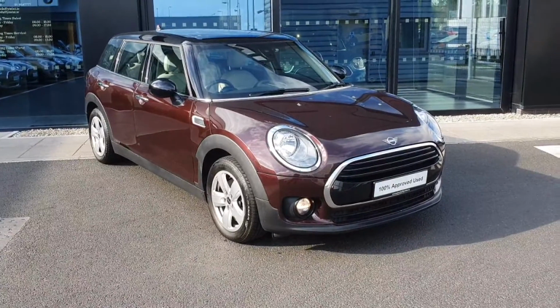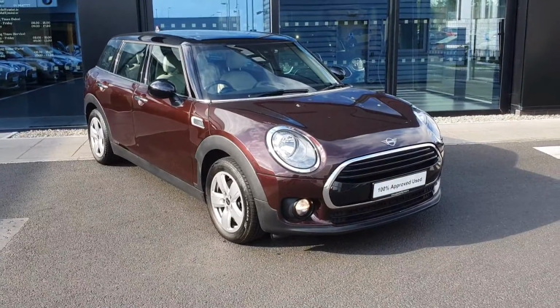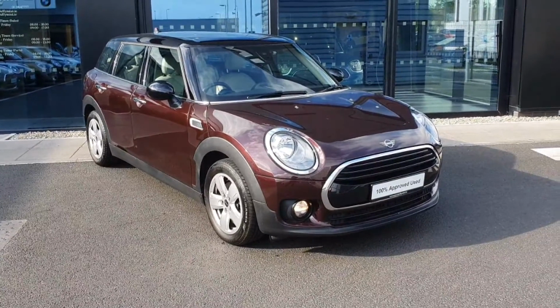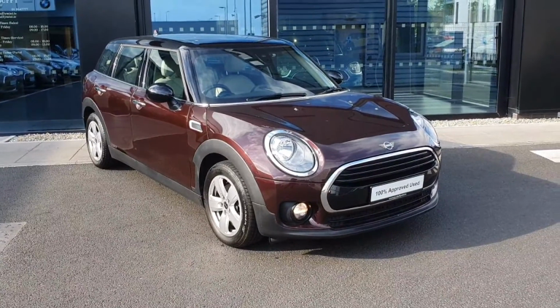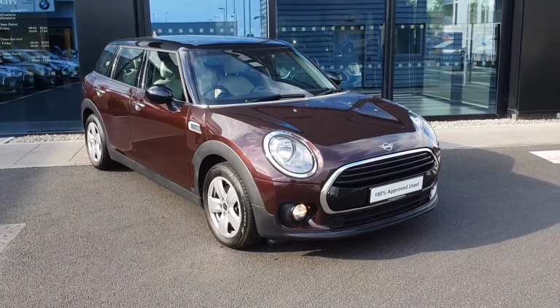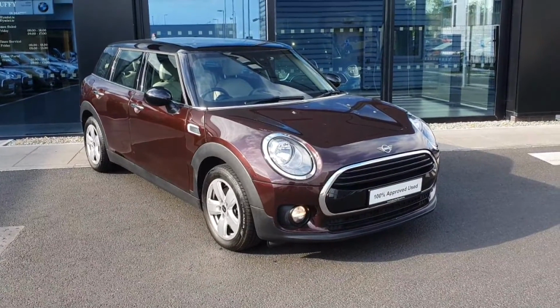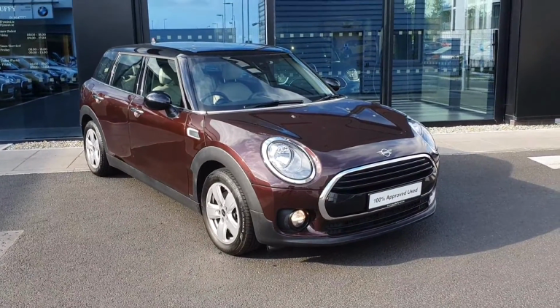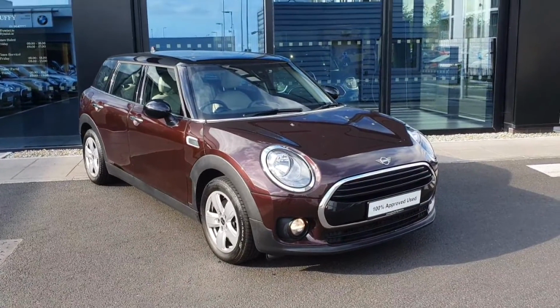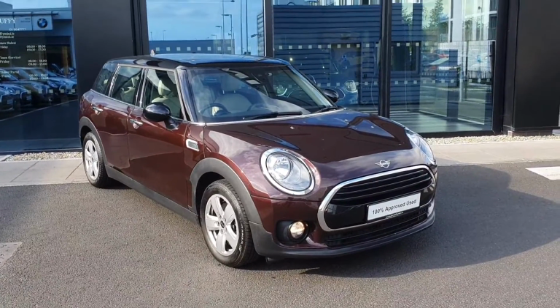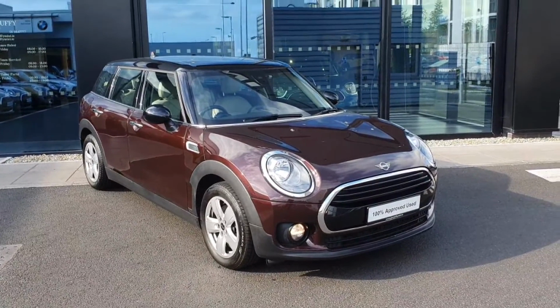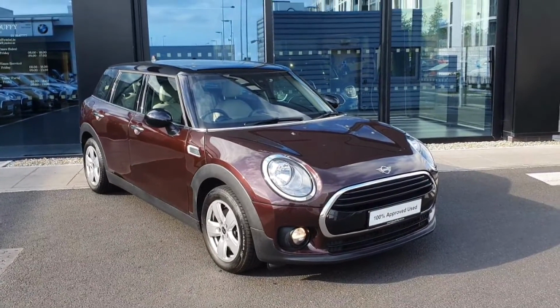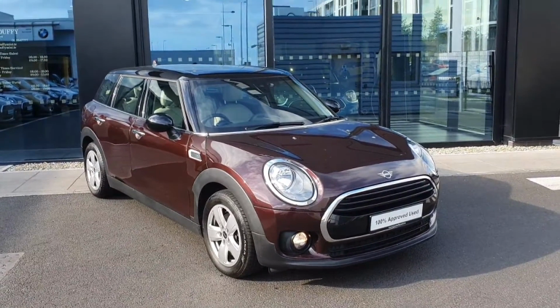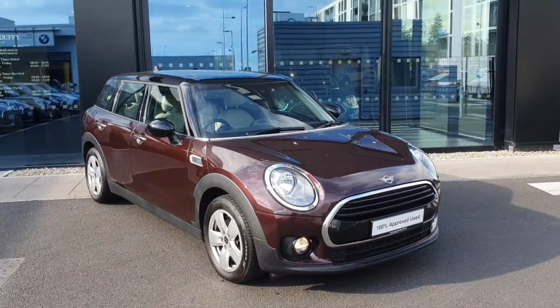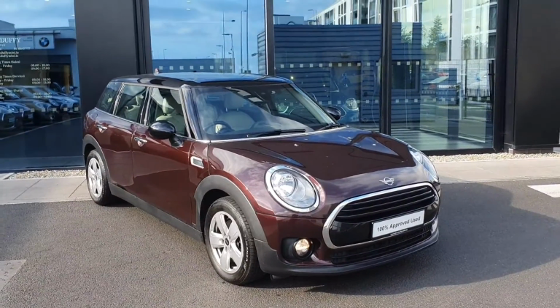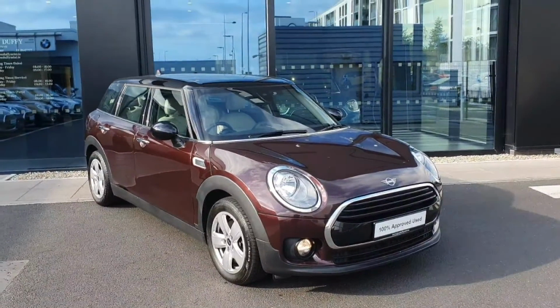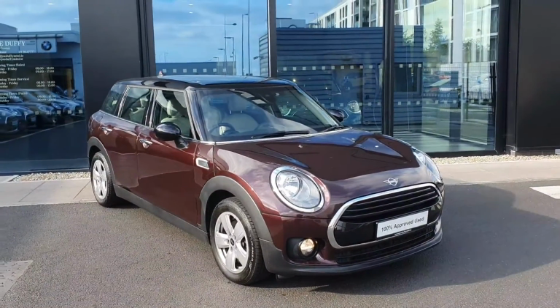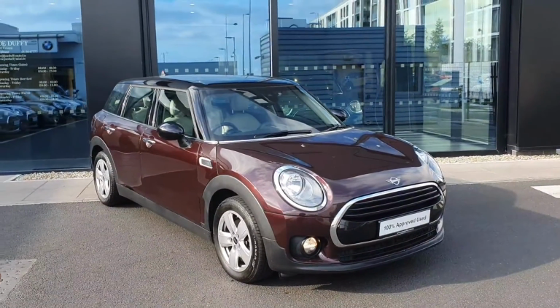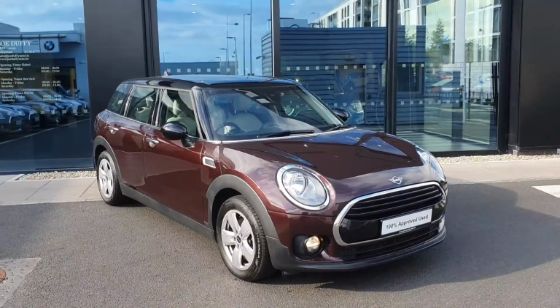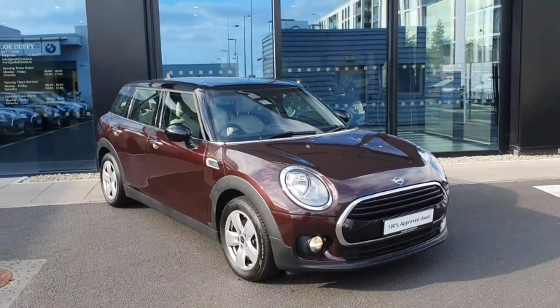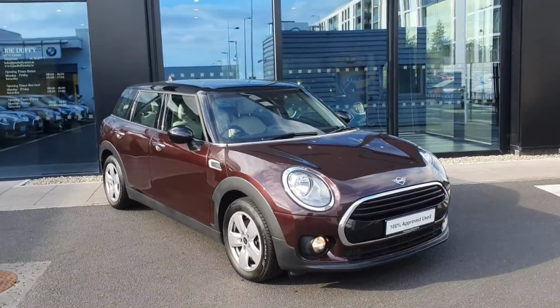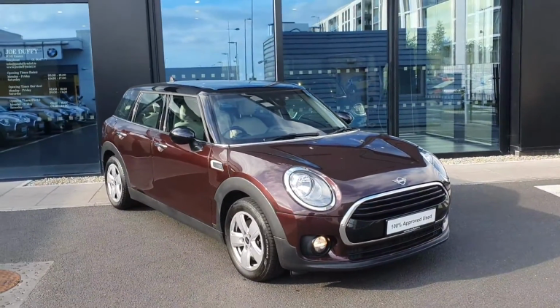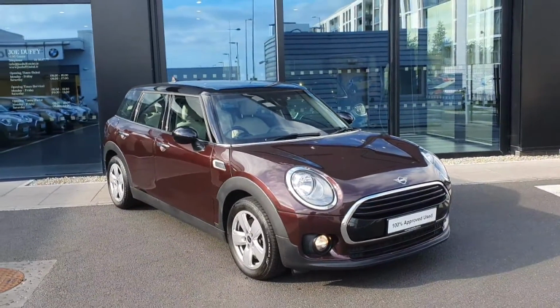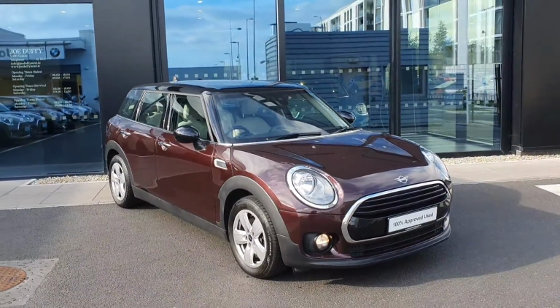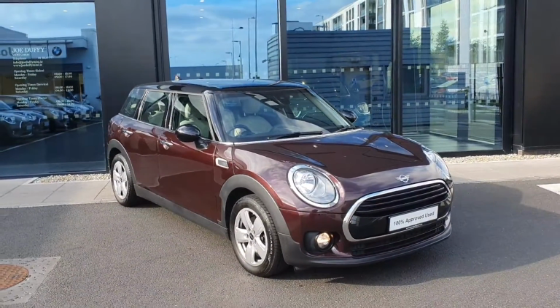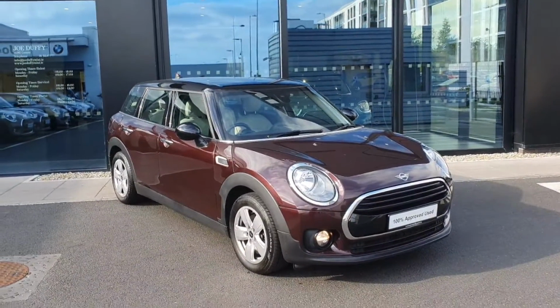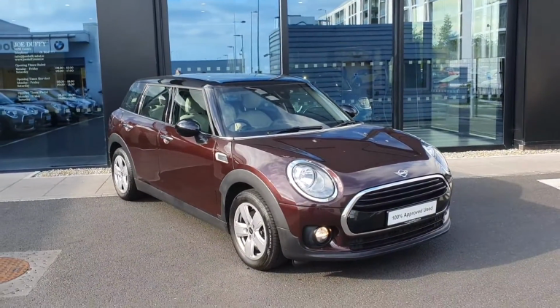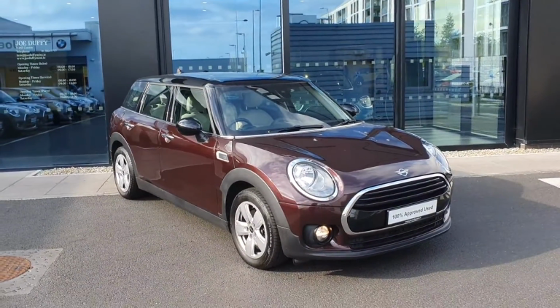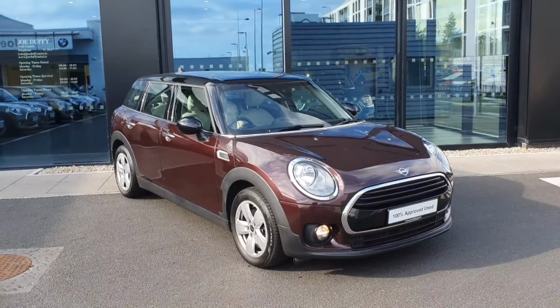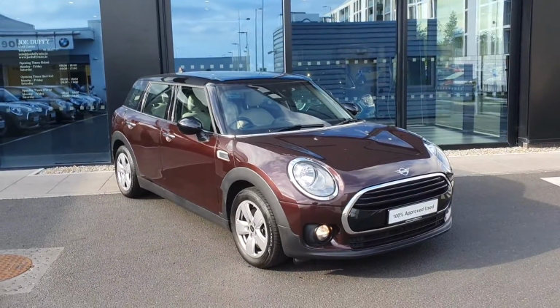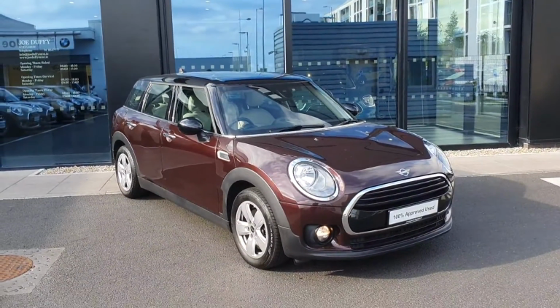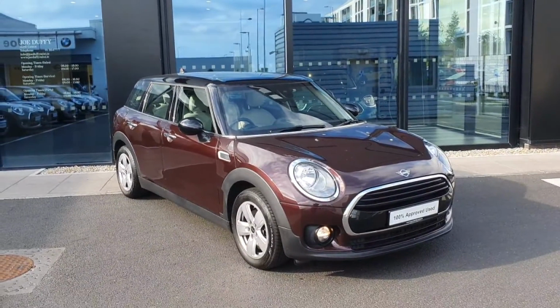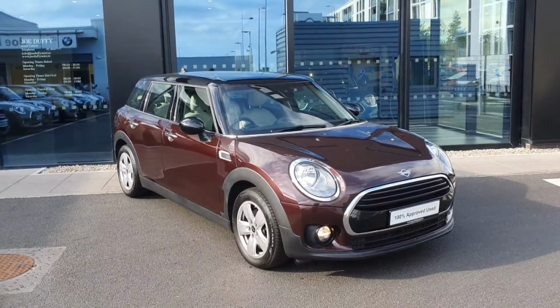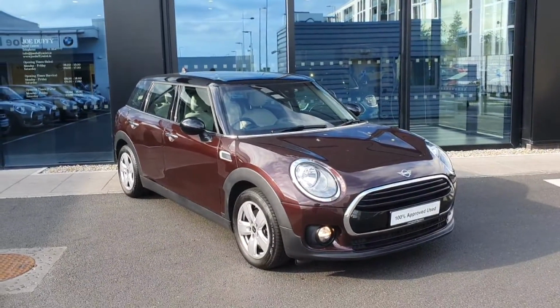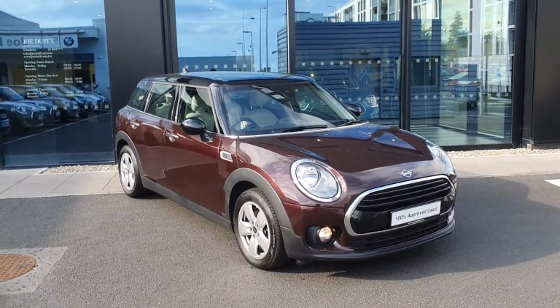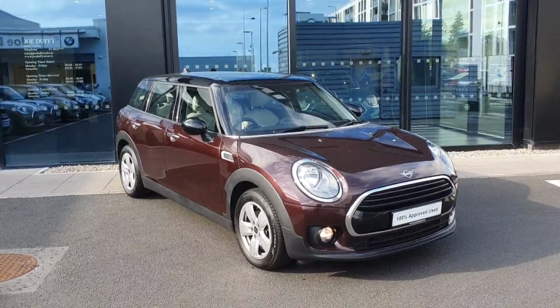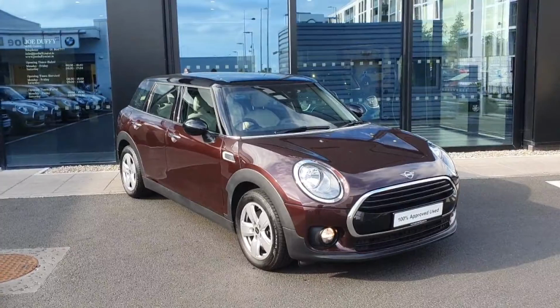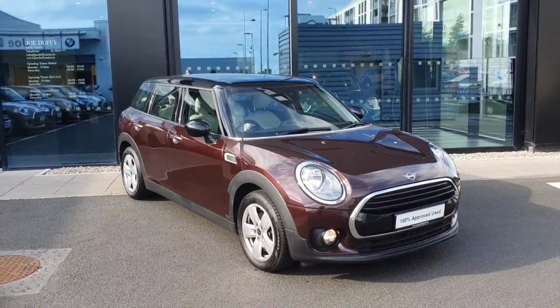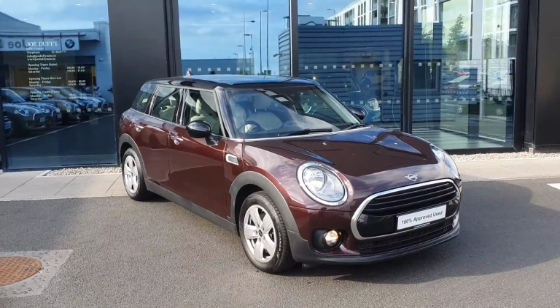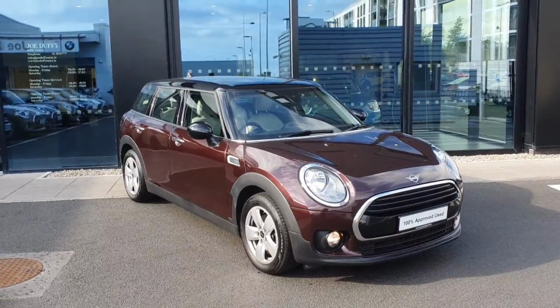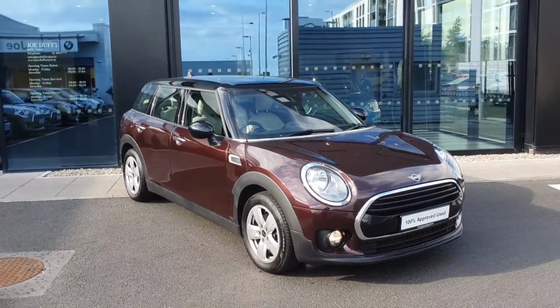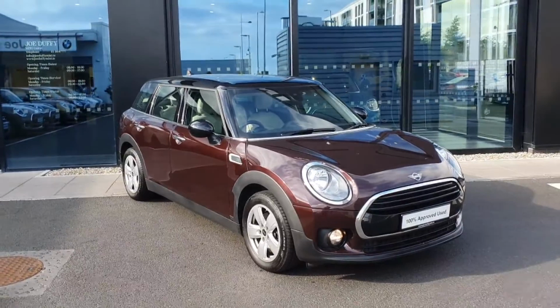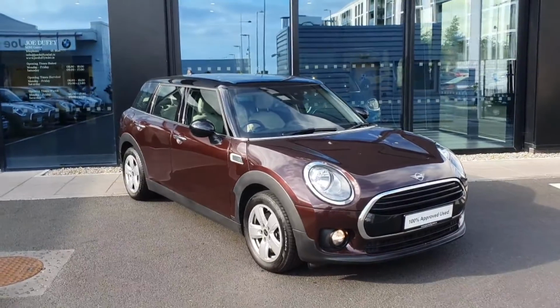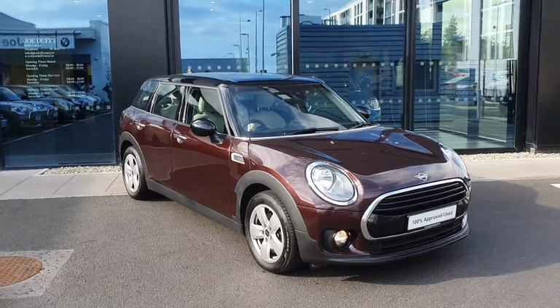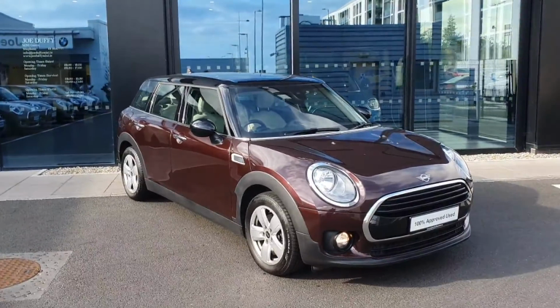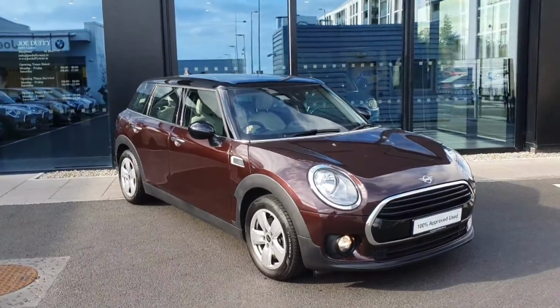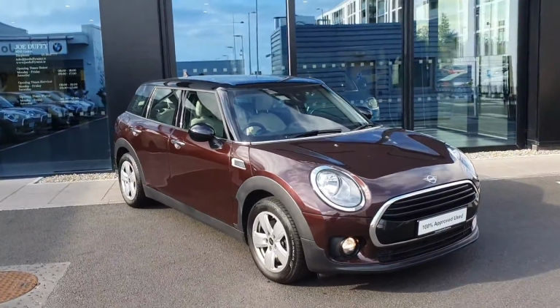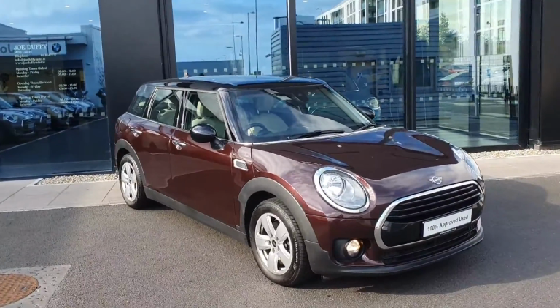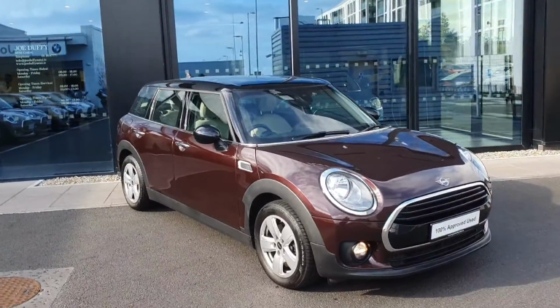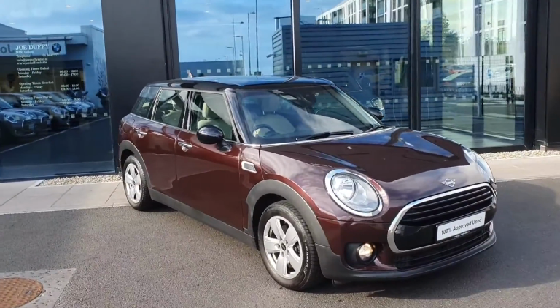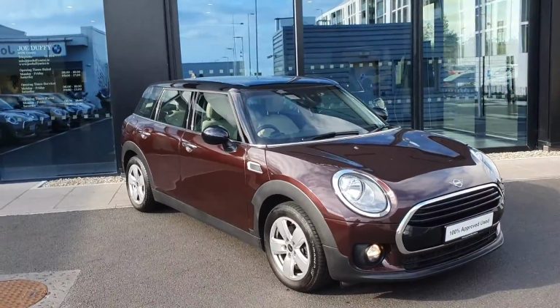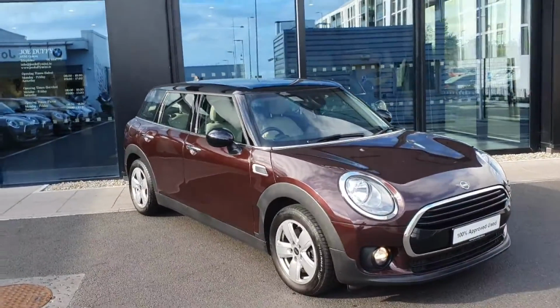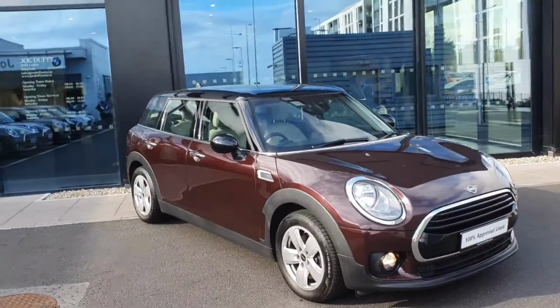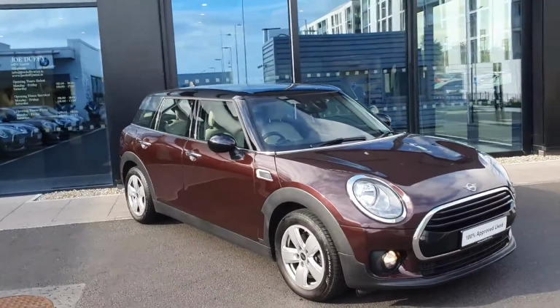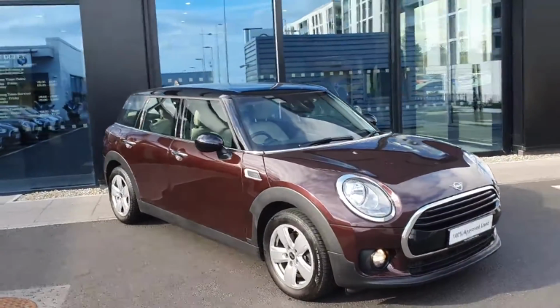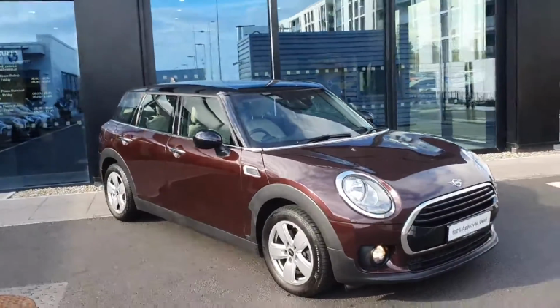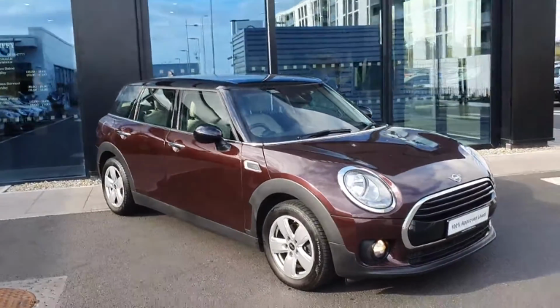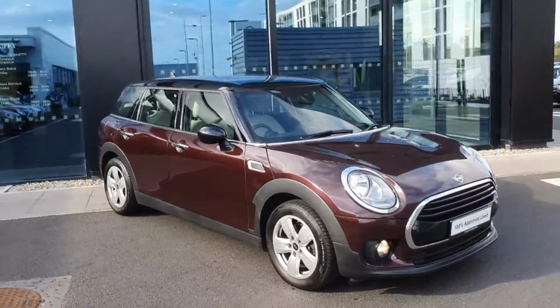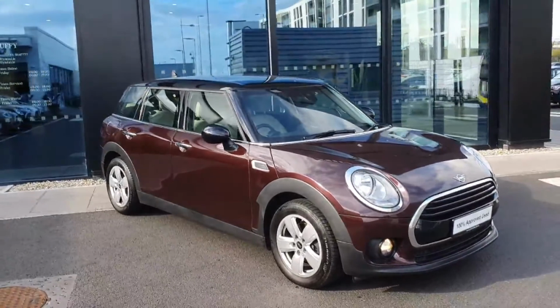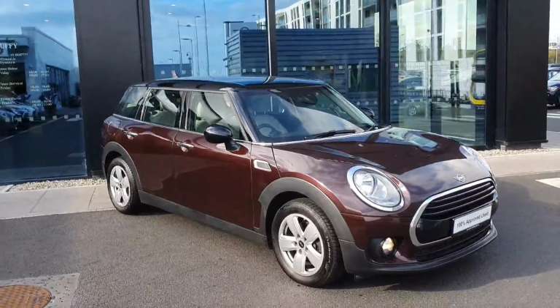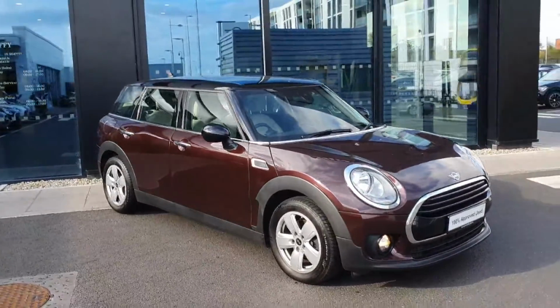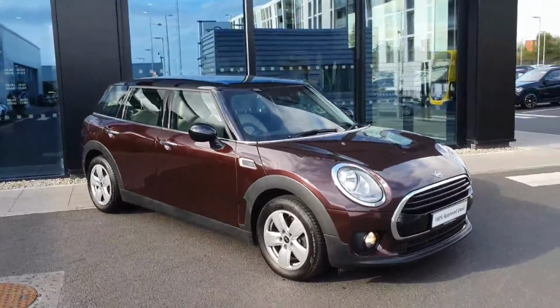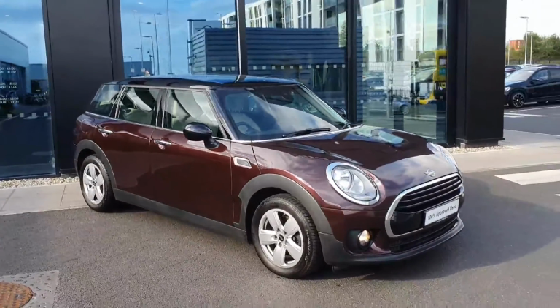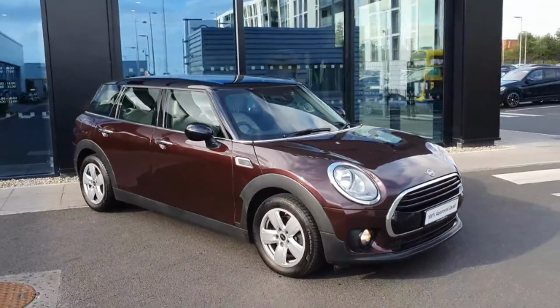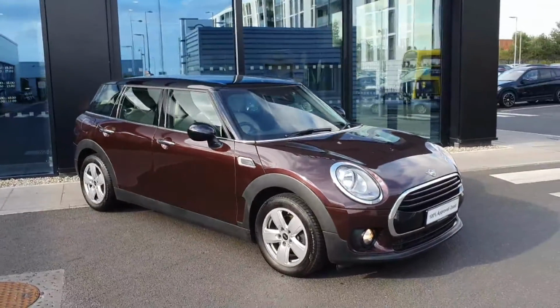Hello everybody, Michael here from Joe Duffy Mini. Thank you for coming to watch our beautiful Mini Clubman 2018 video.